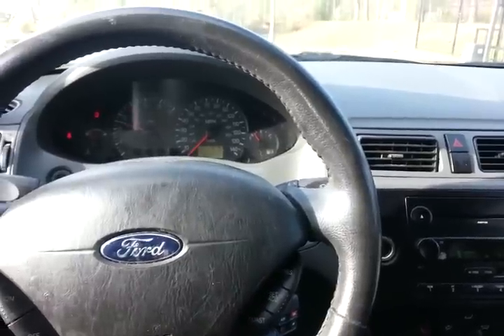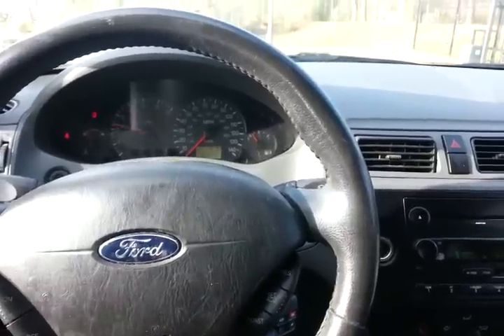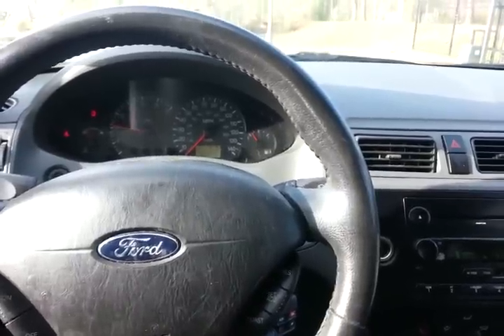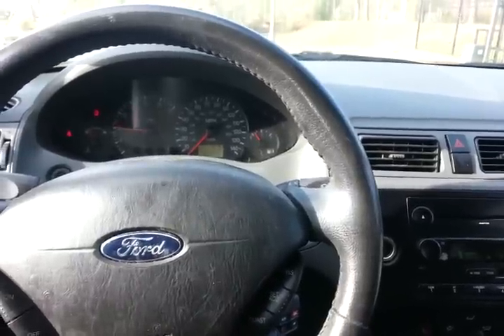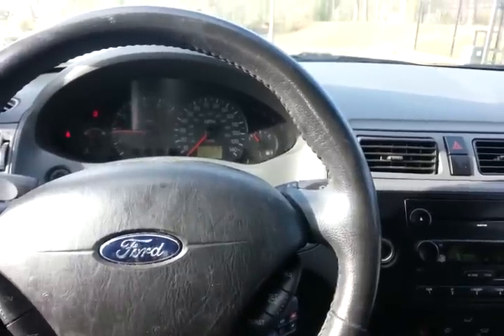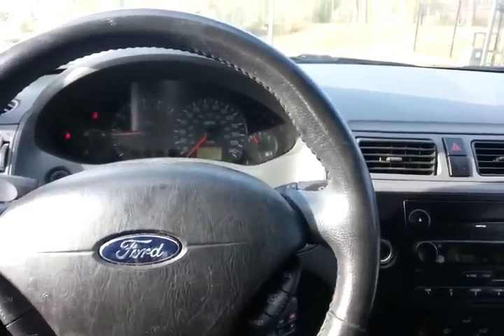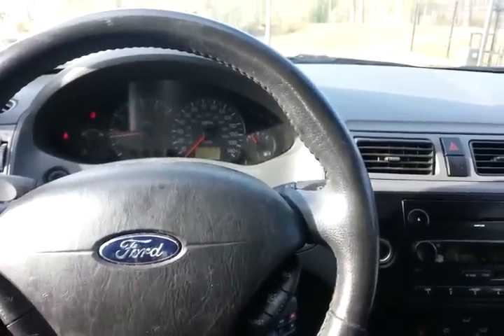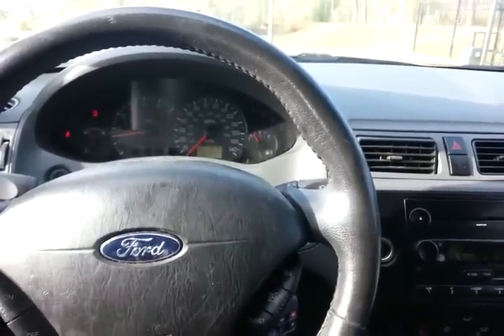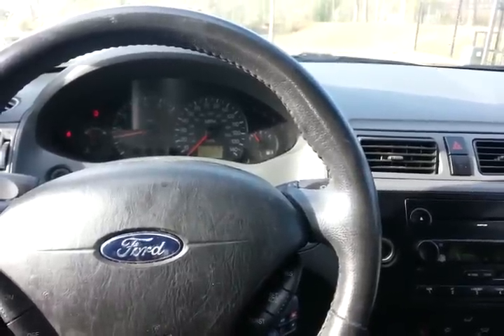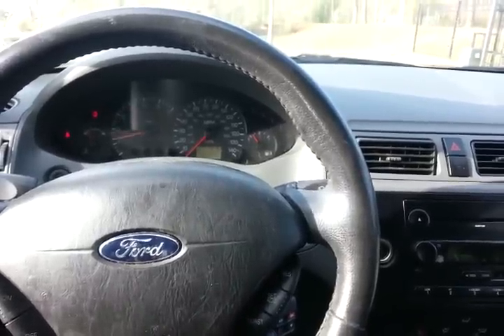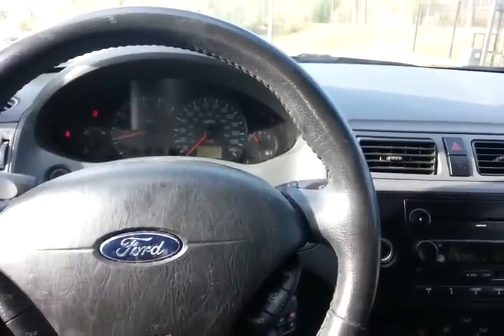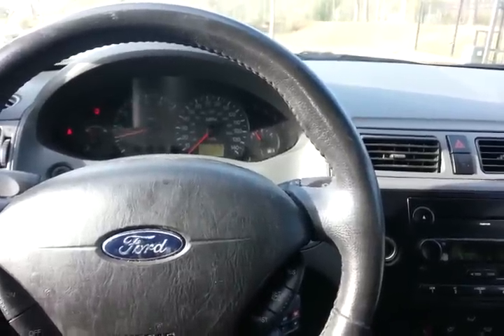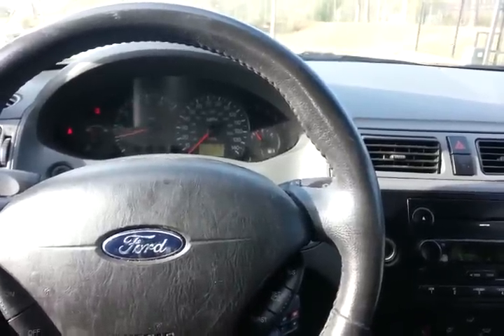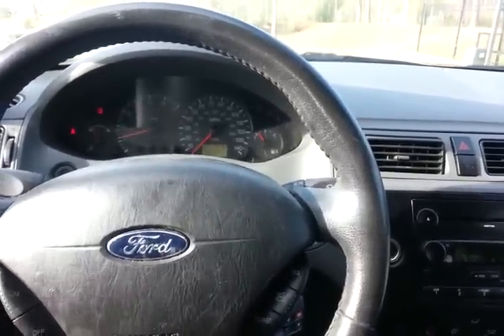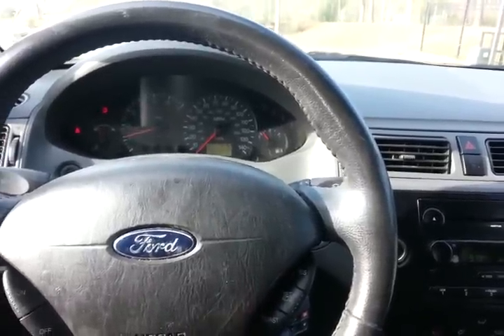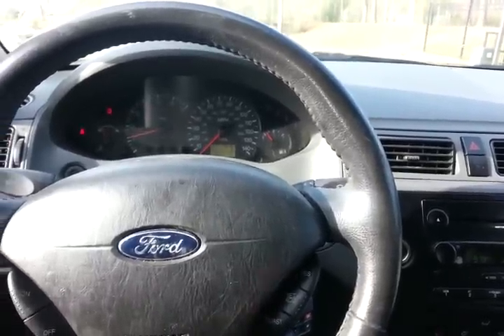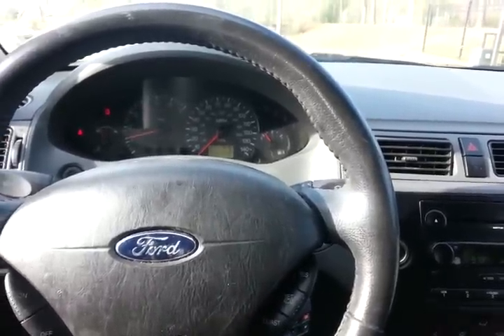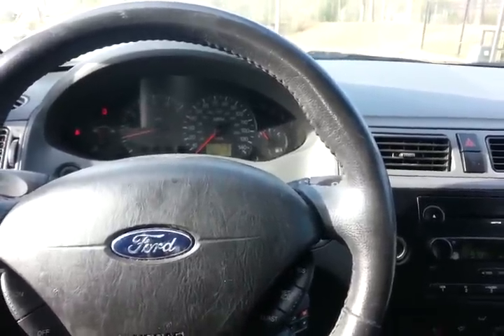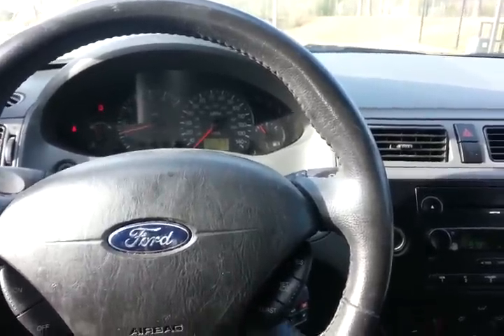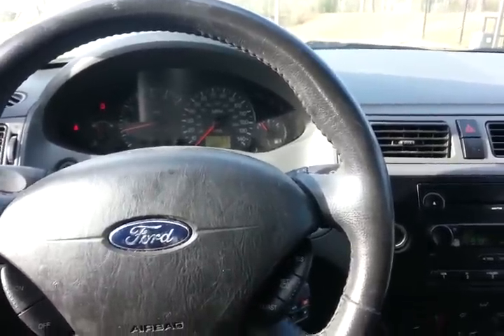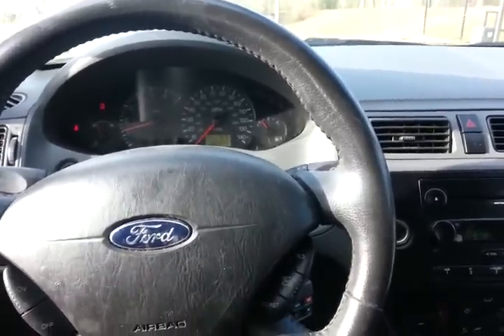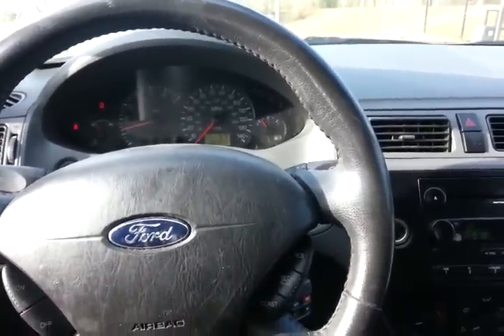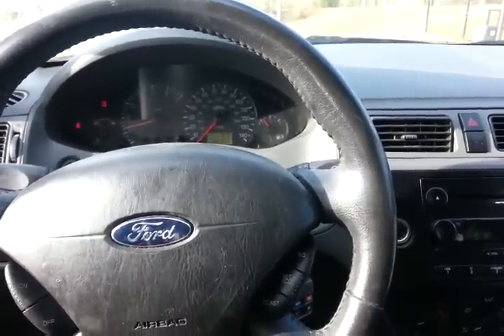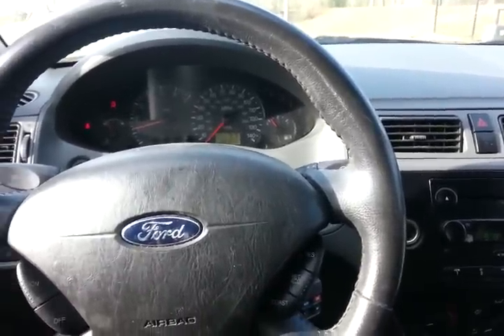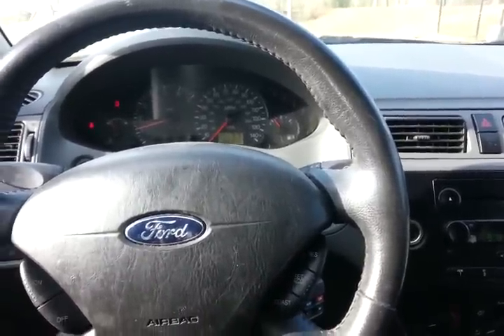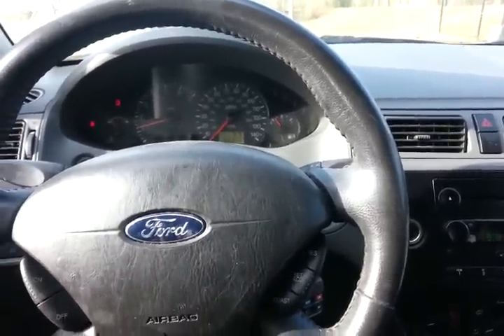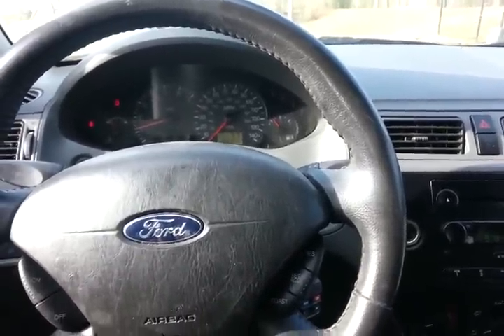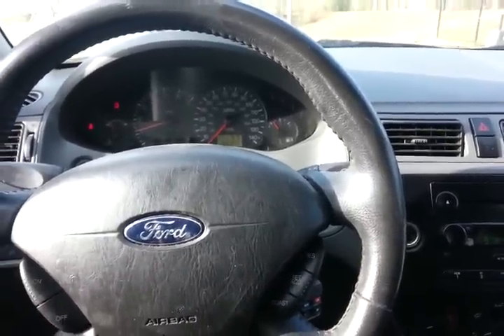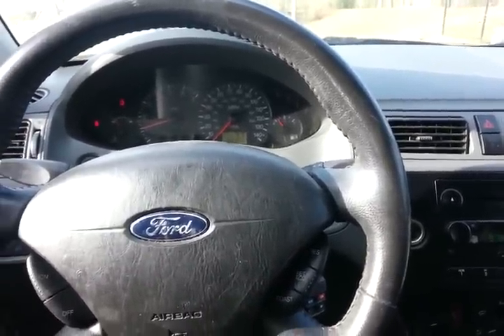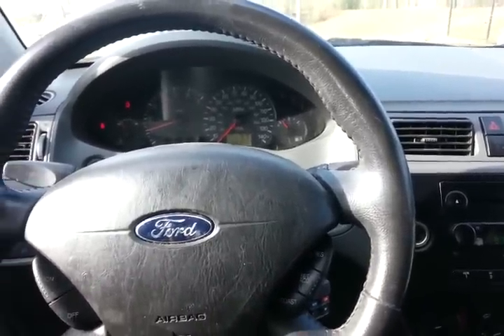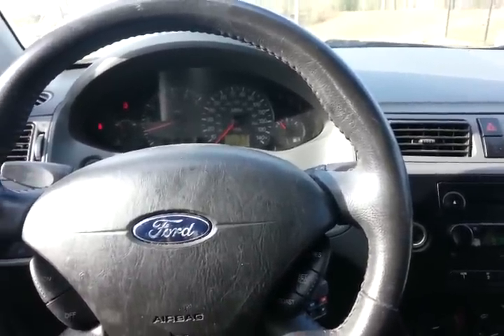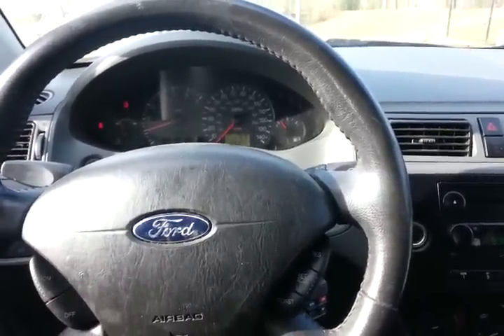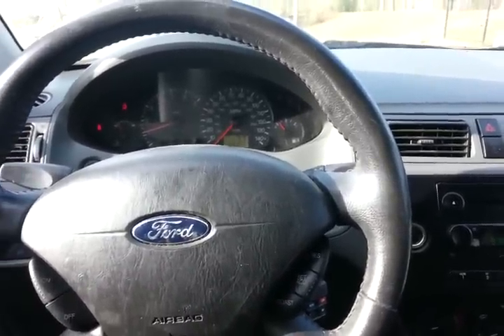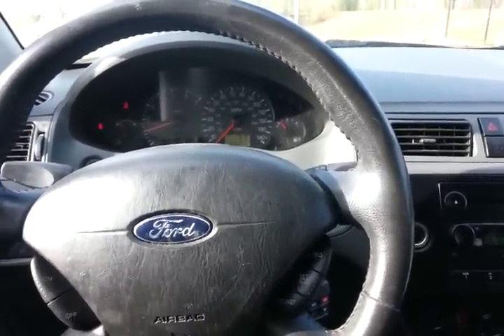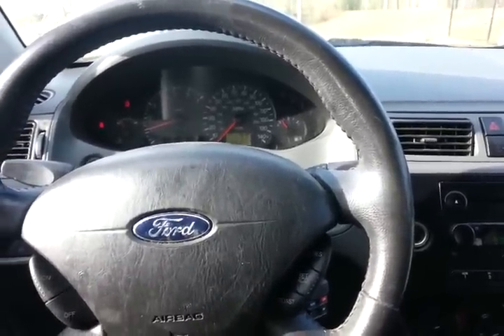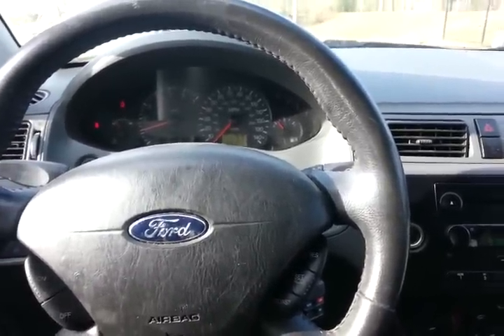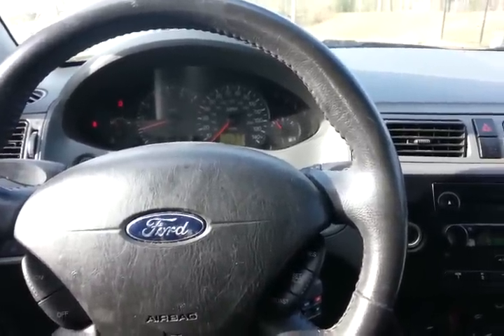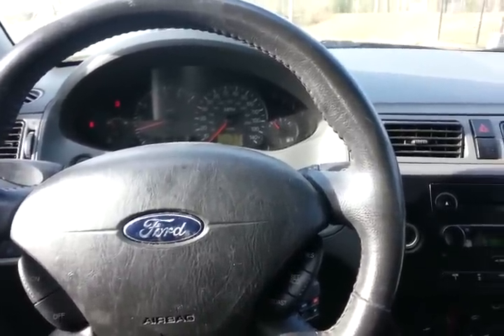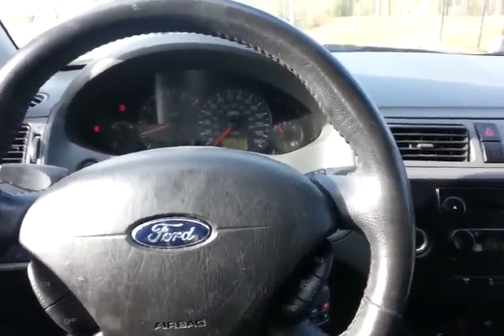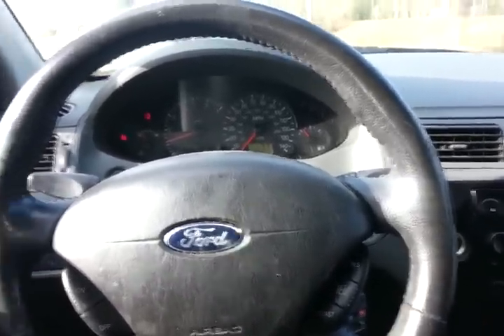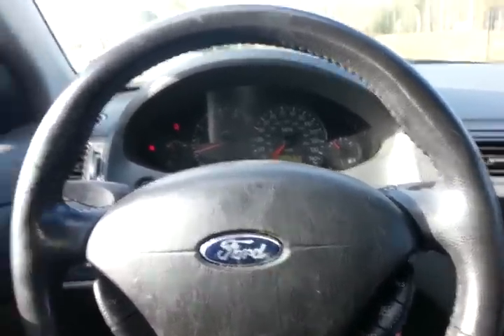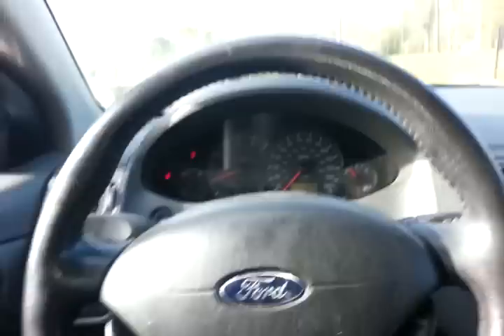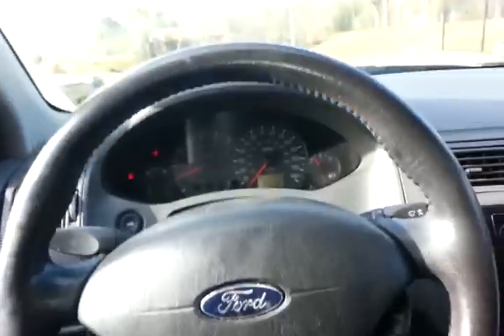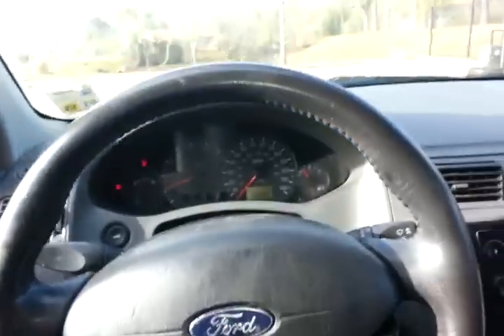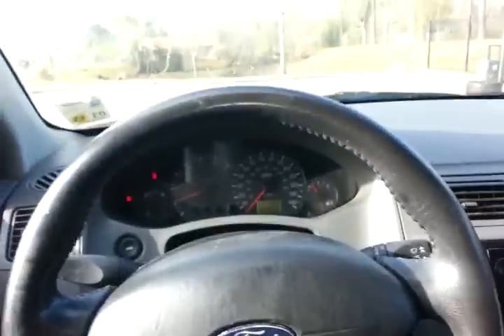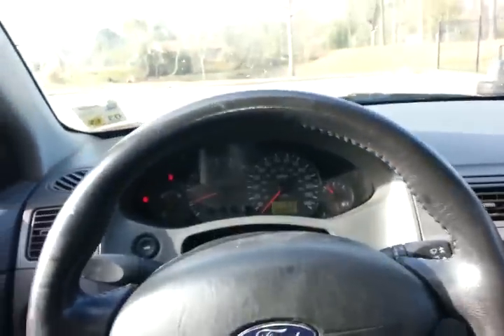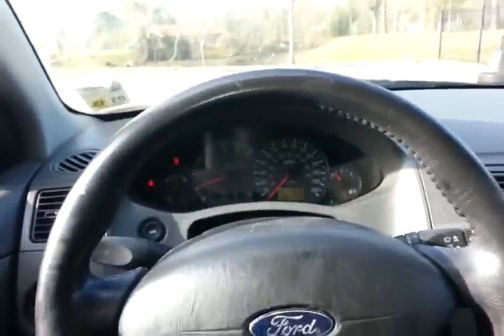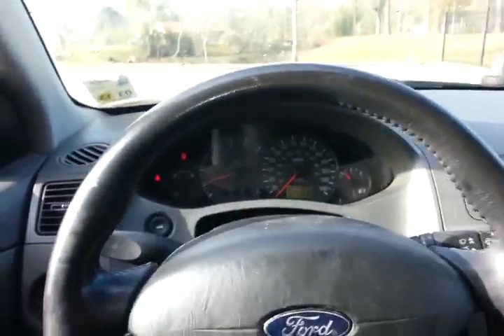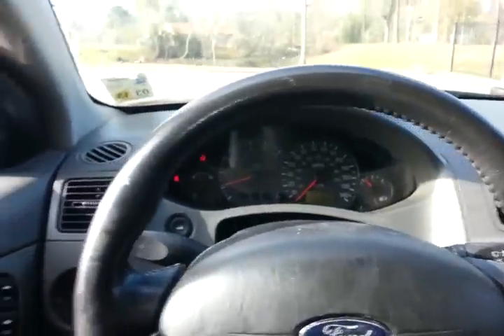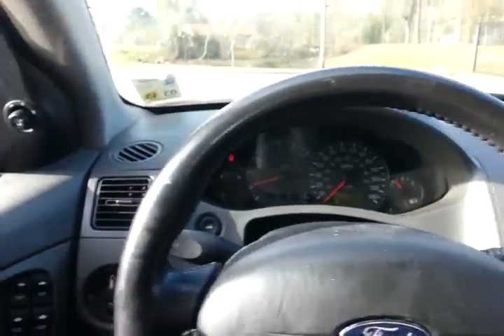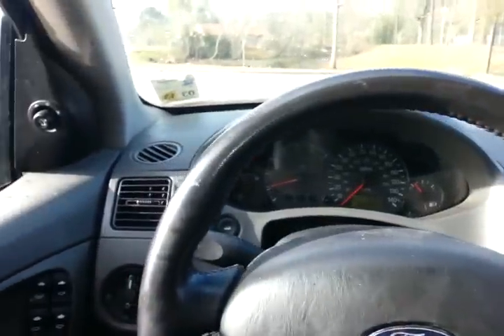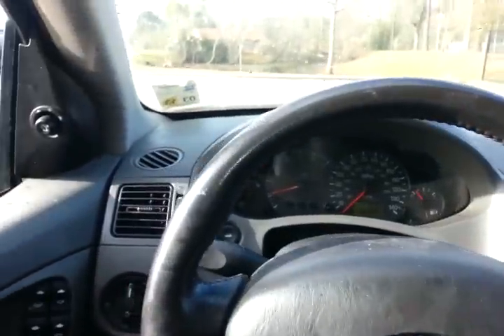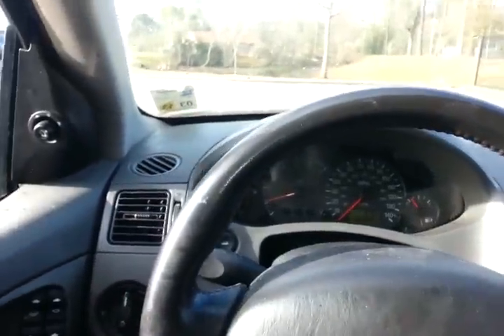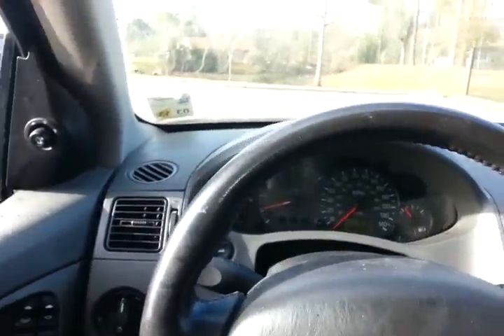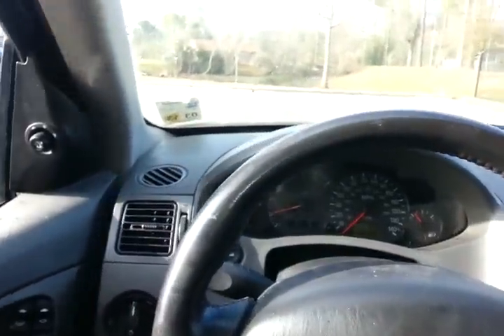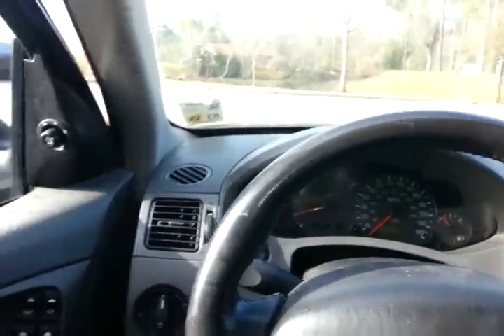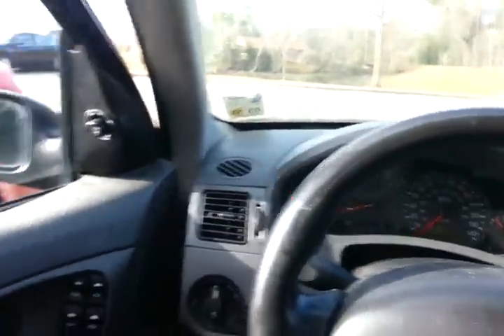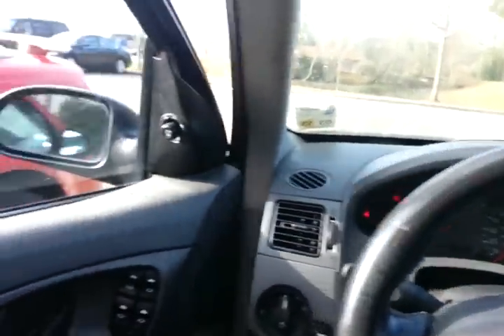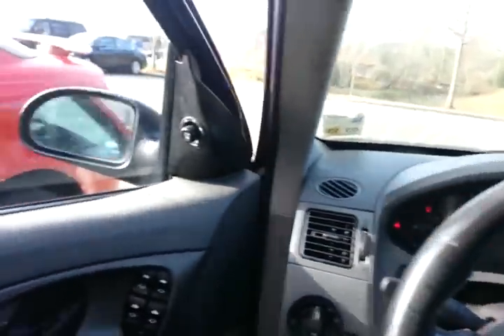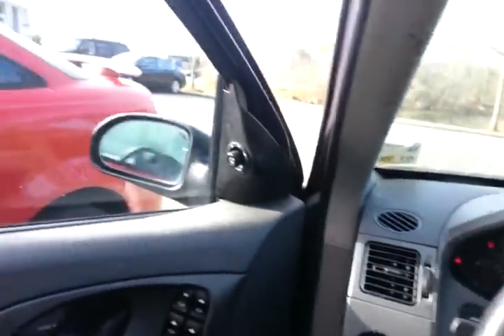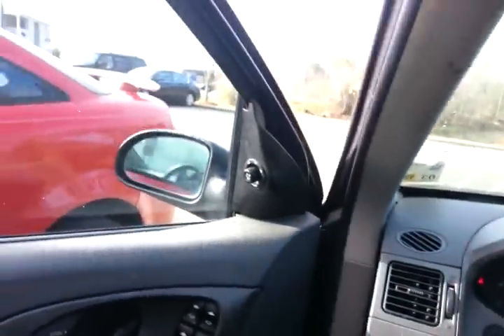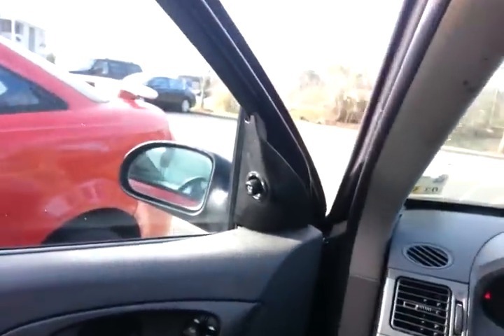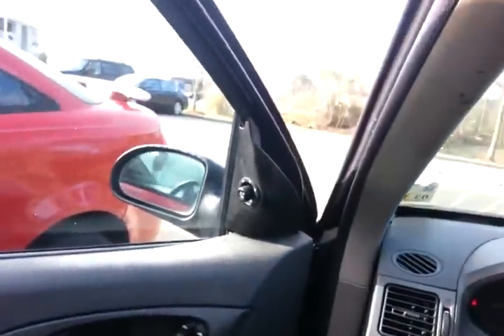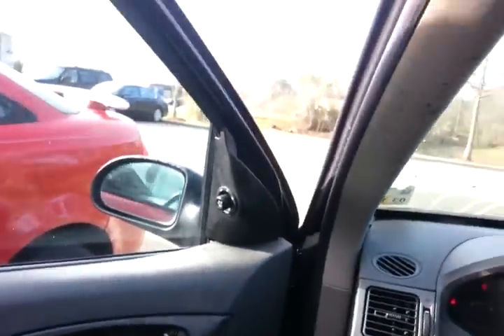Nice and smooth. Let me show you what happens once I take this piece of wood out.